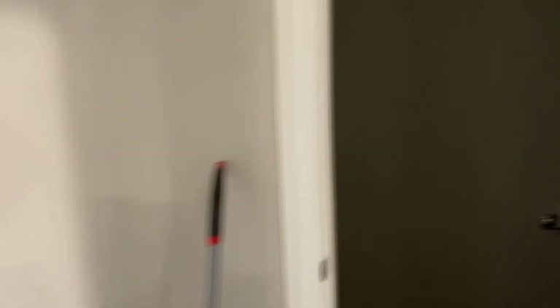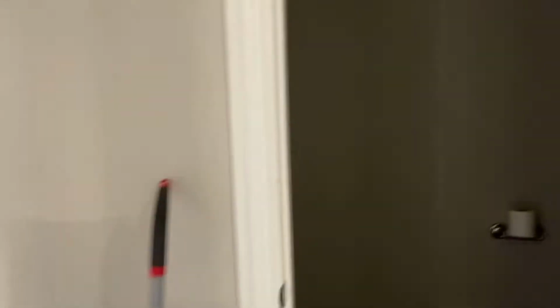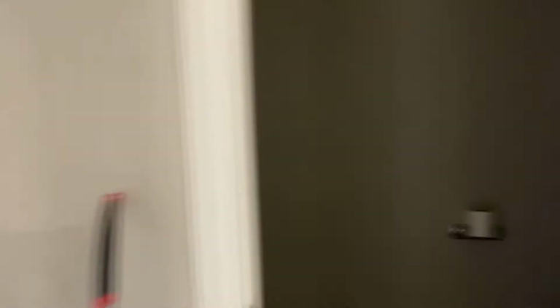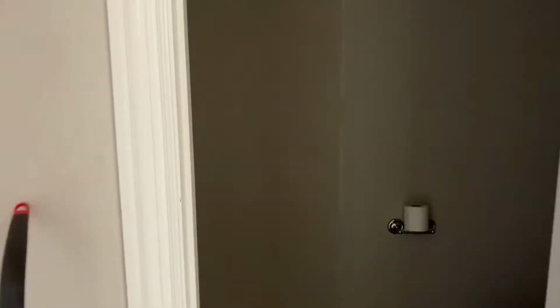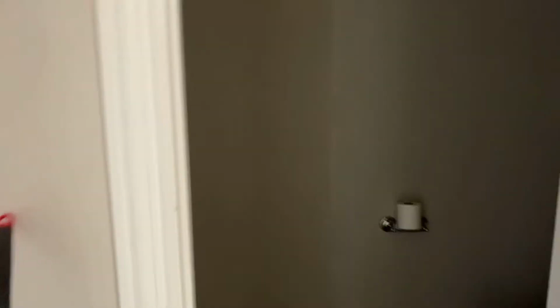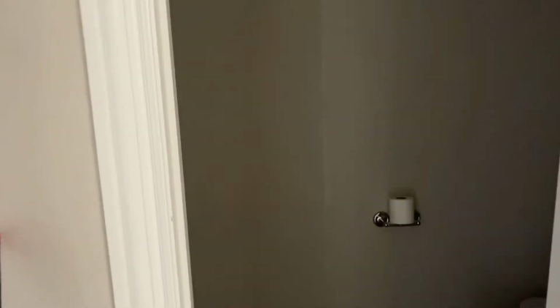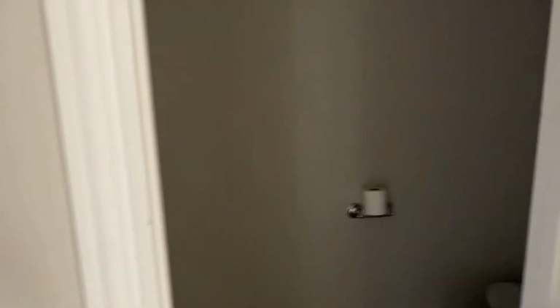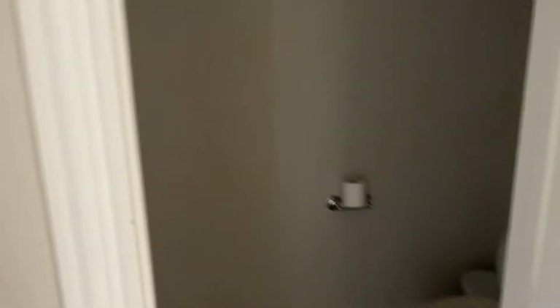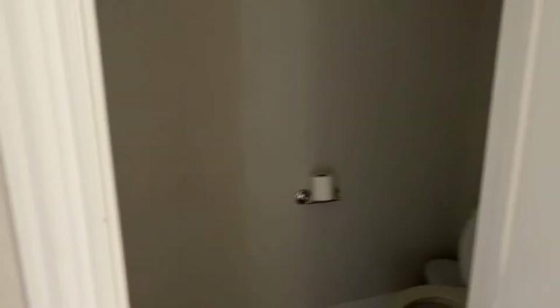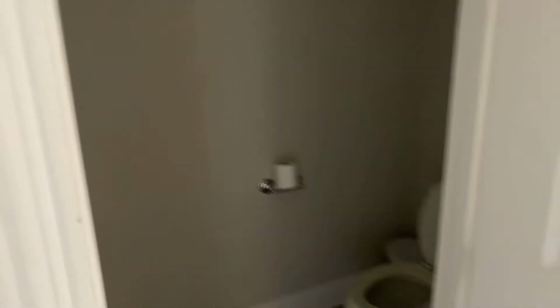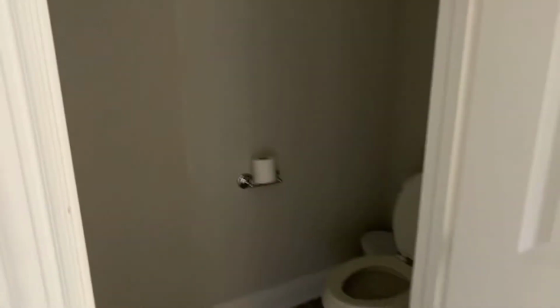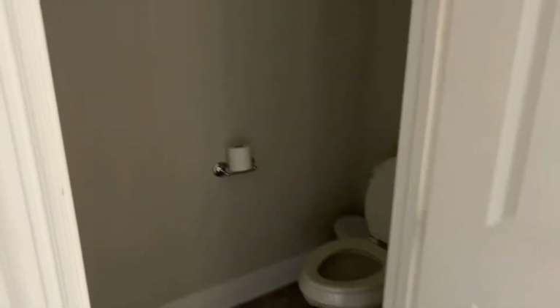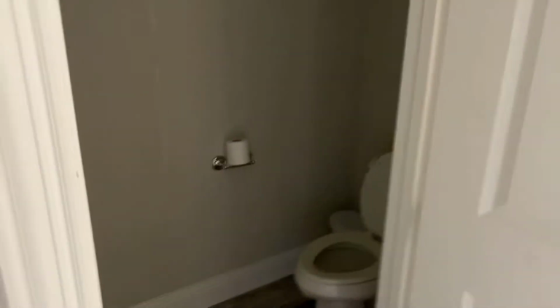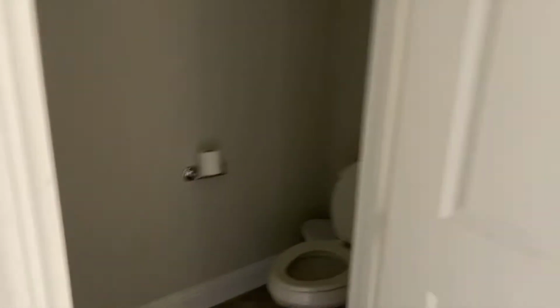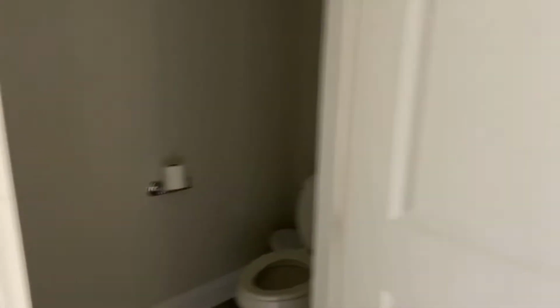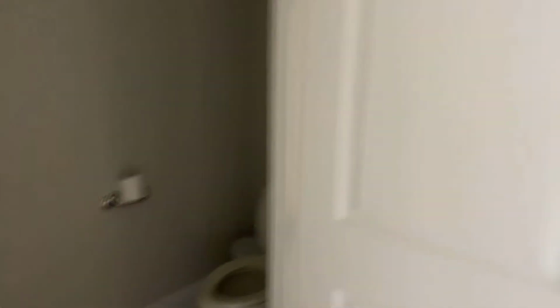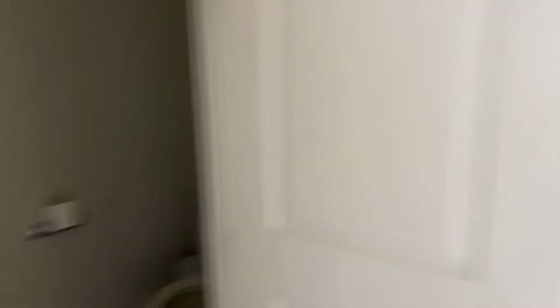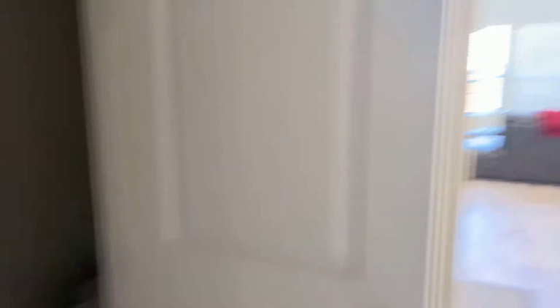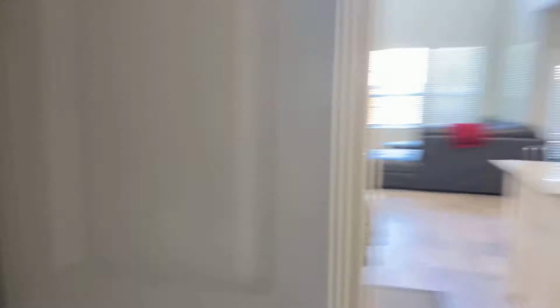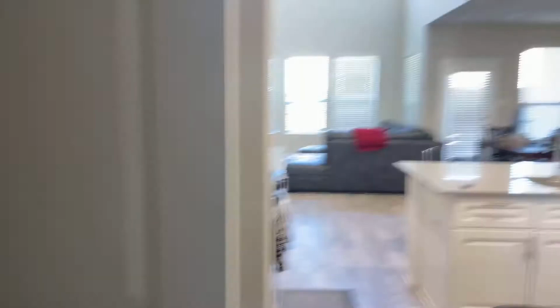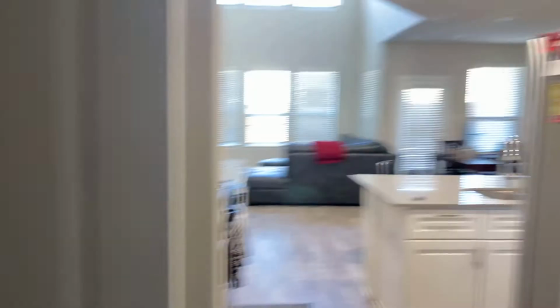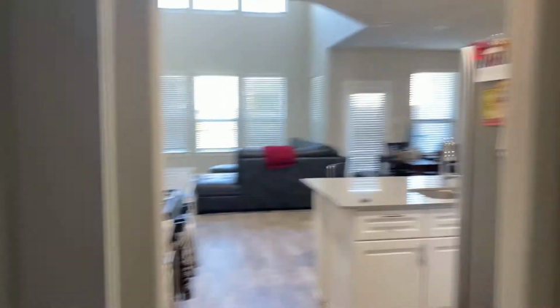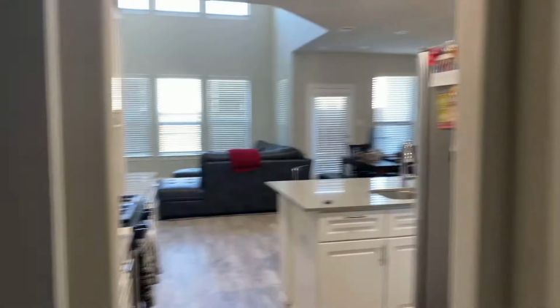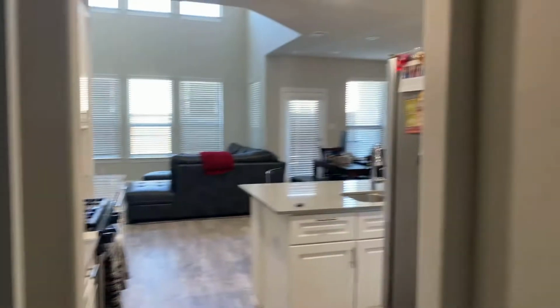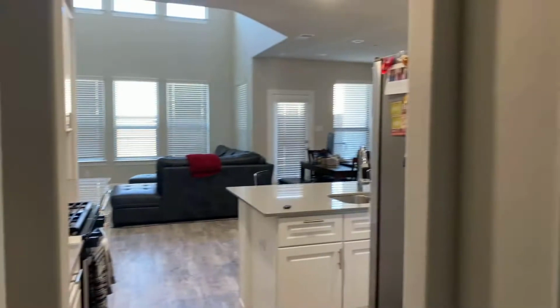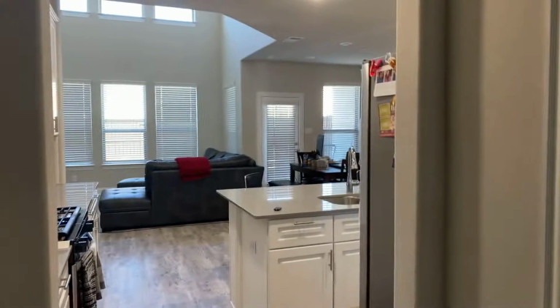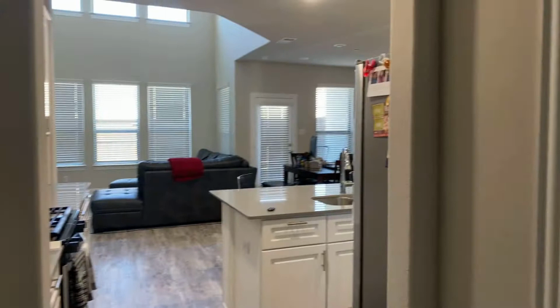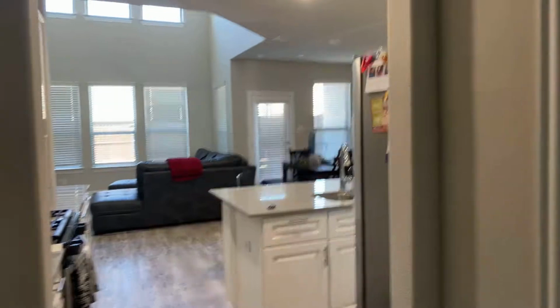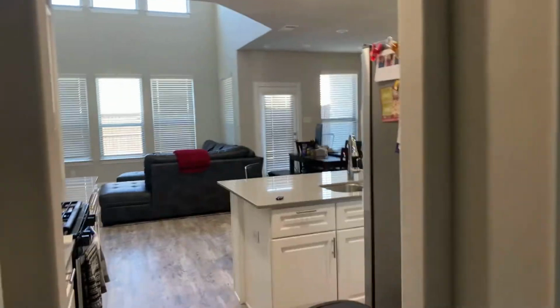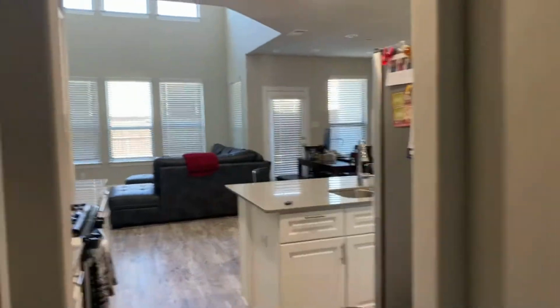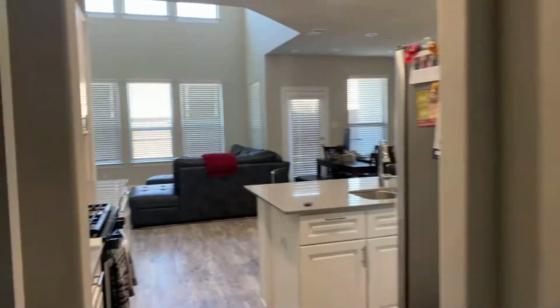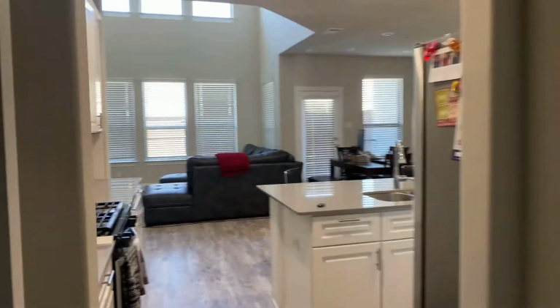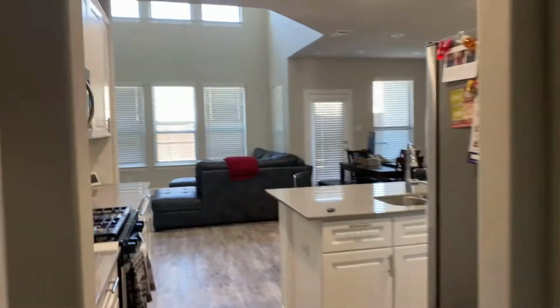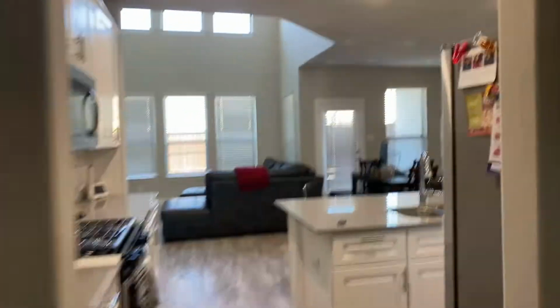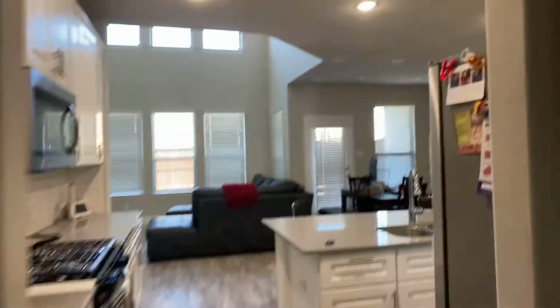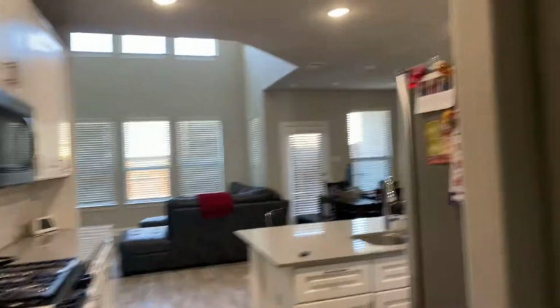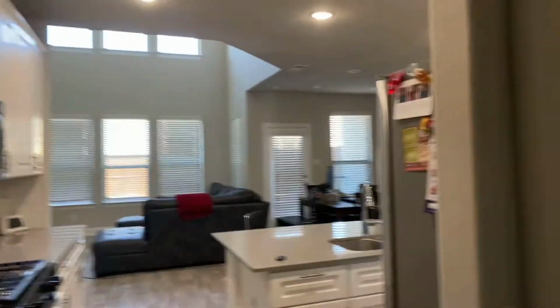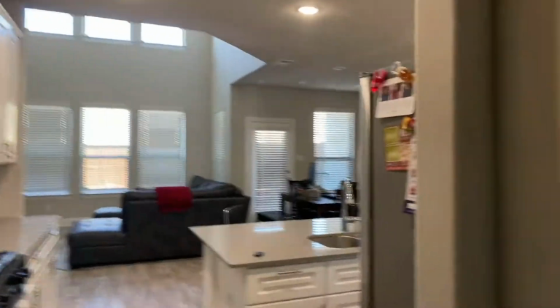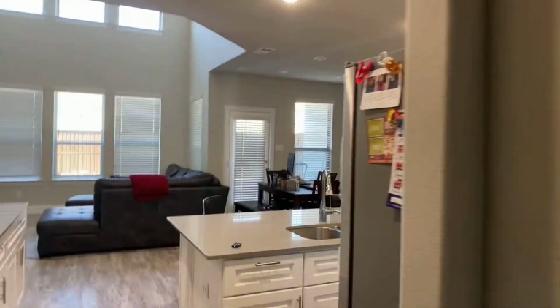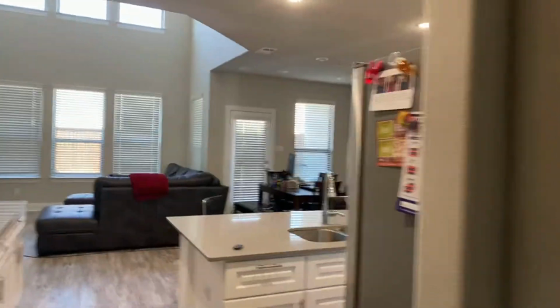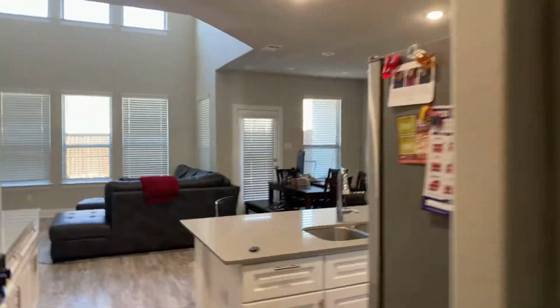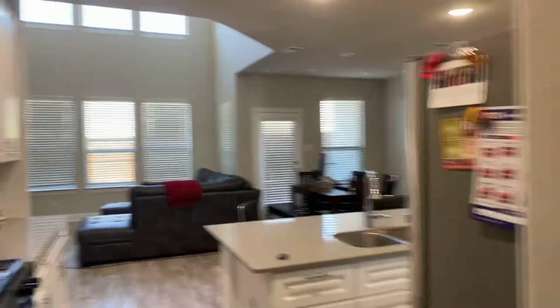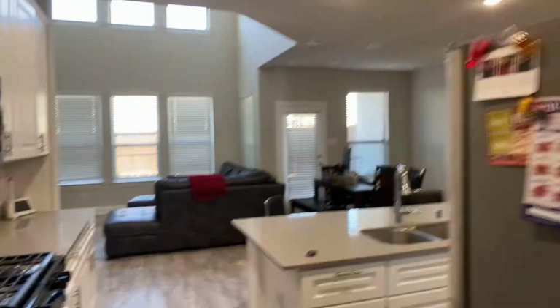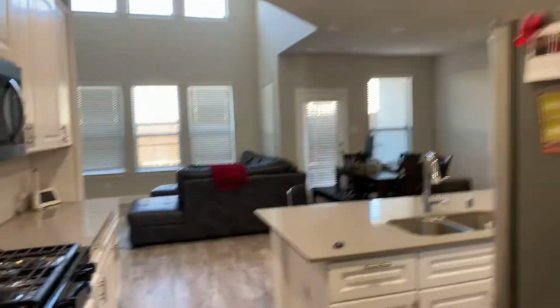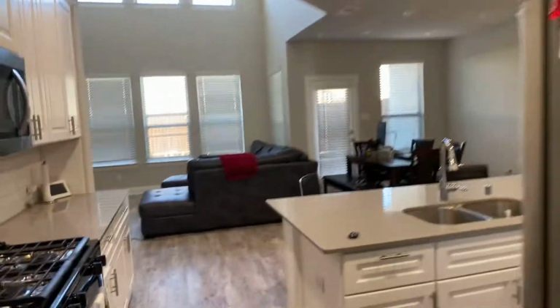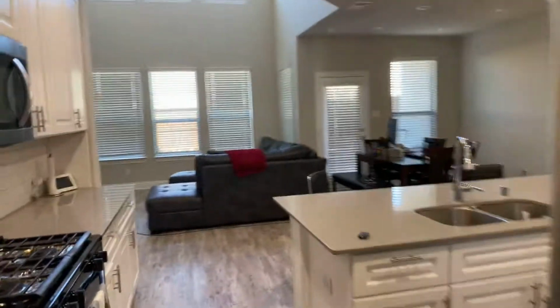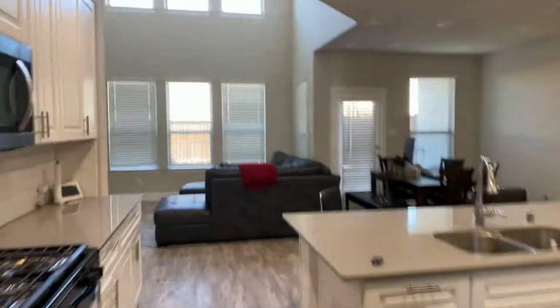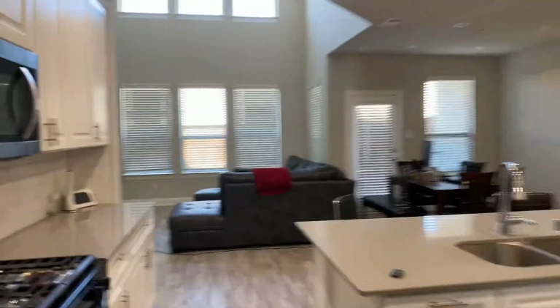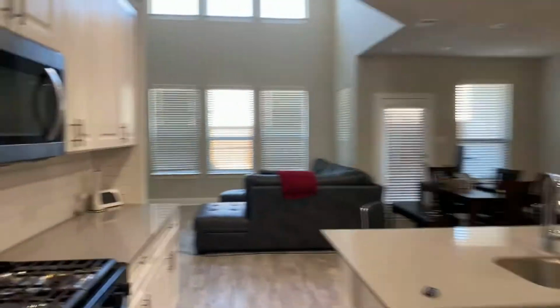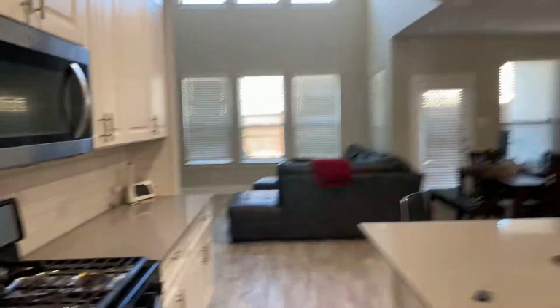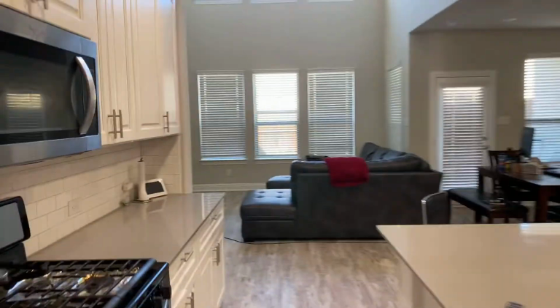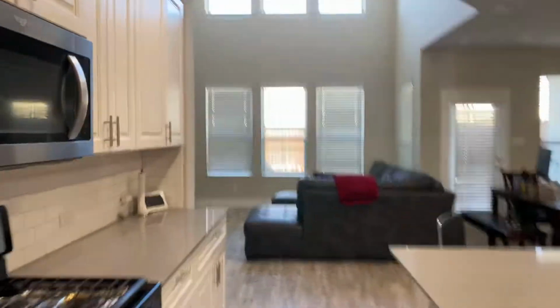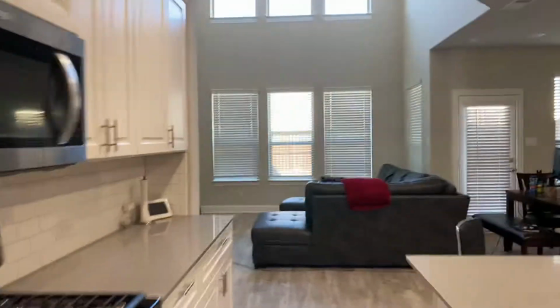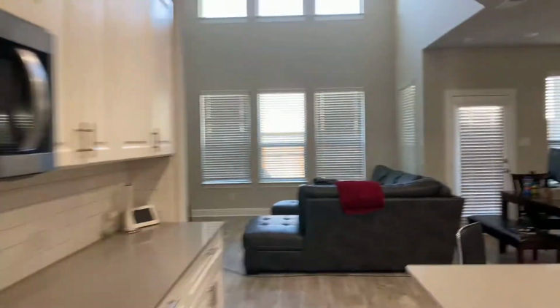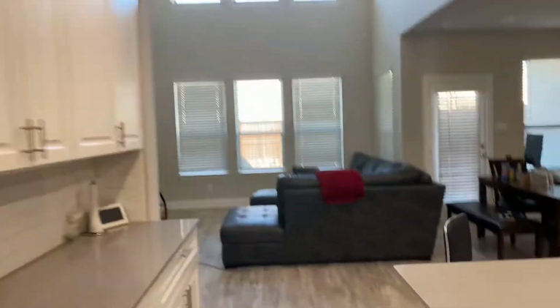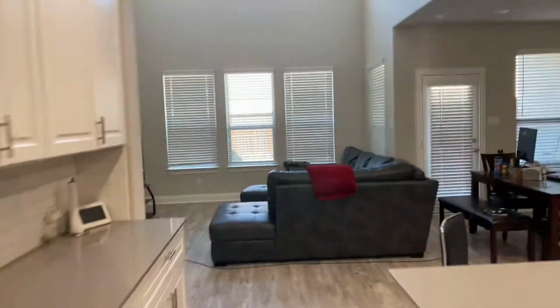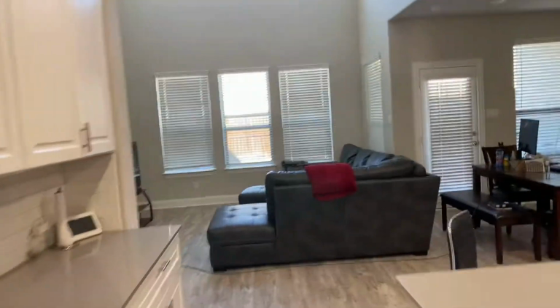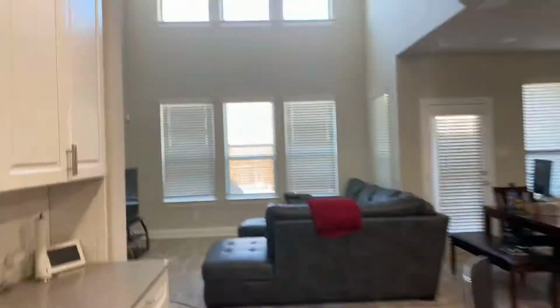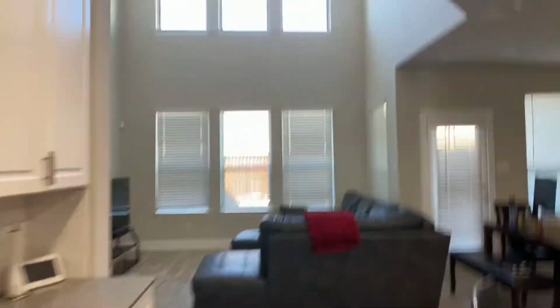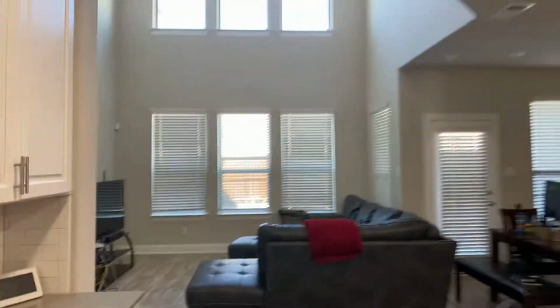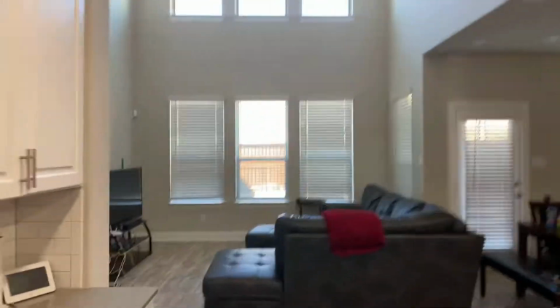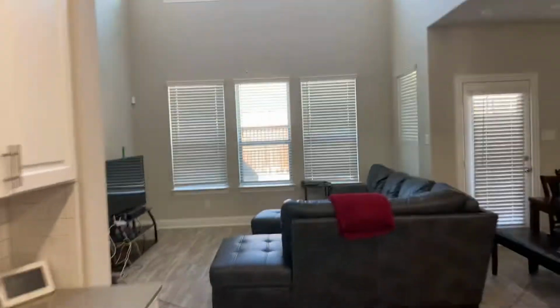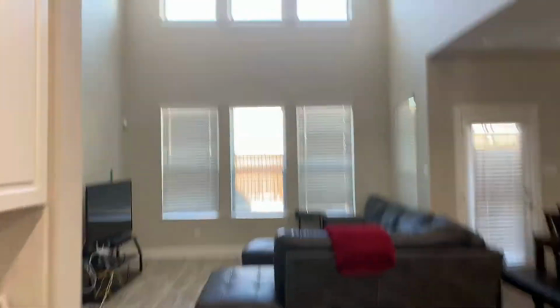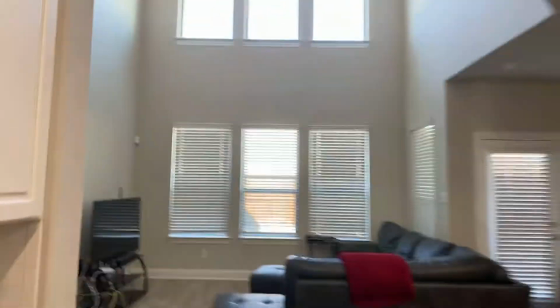Over here you also have a small half bath right off of the garage, and a big walk-in pantry as well.